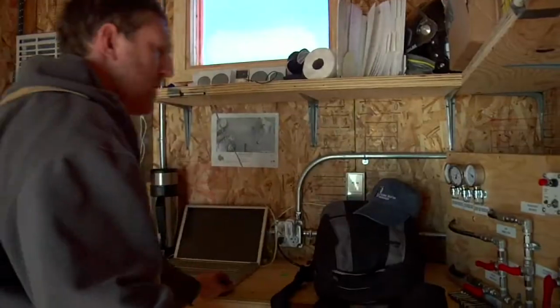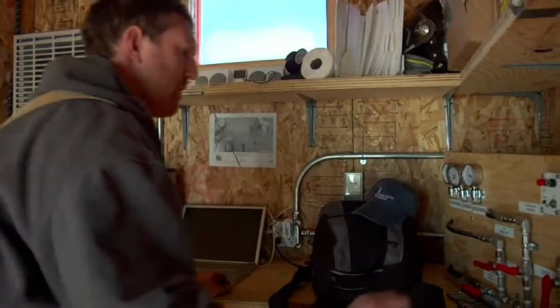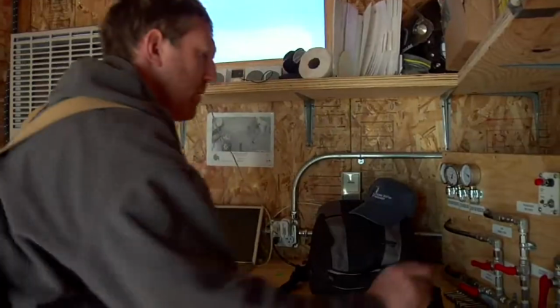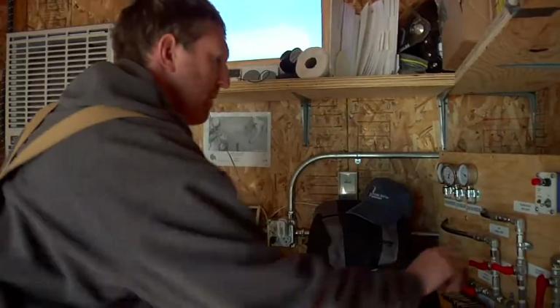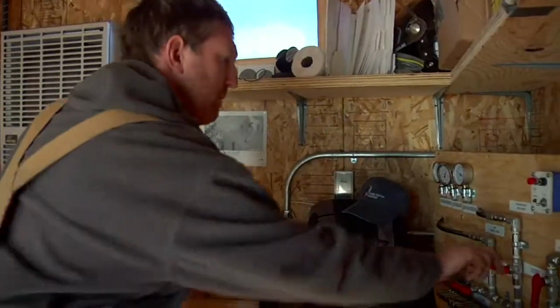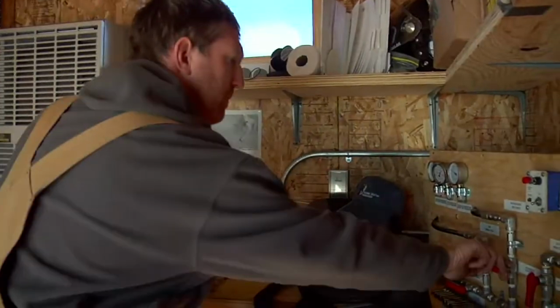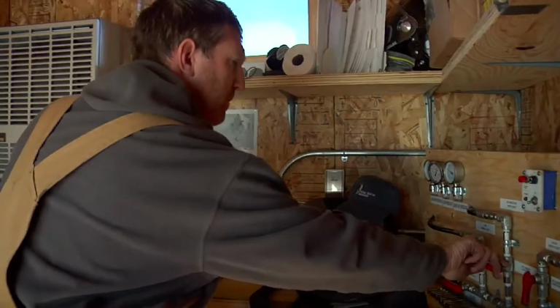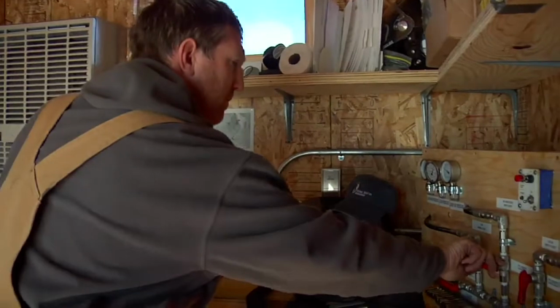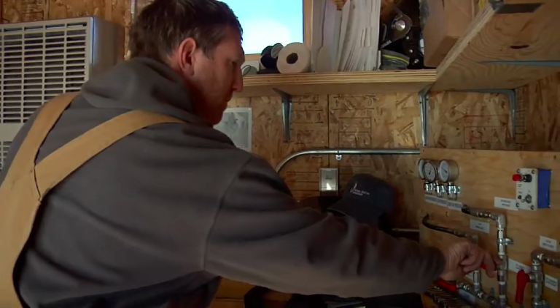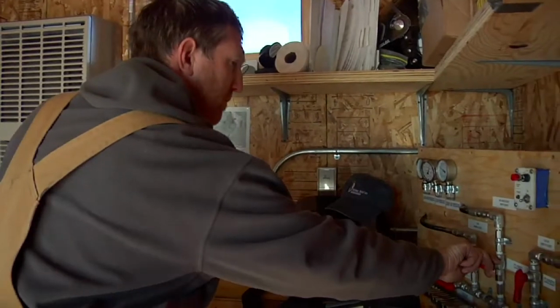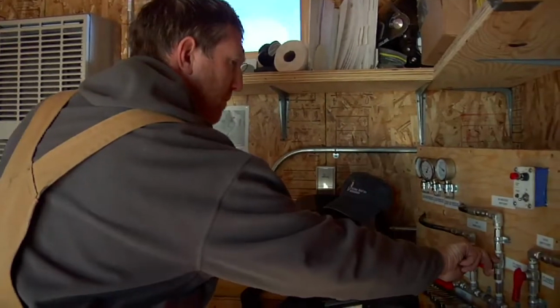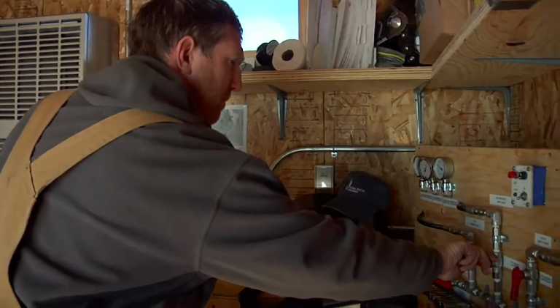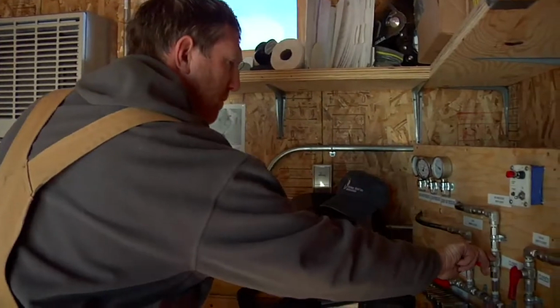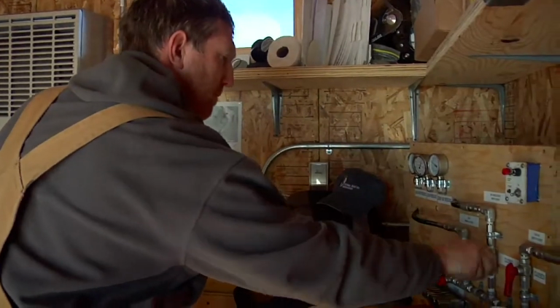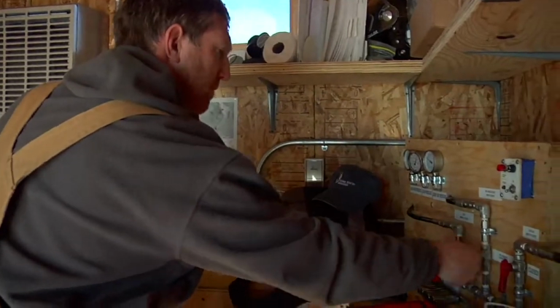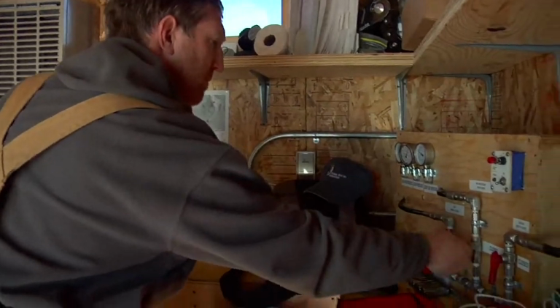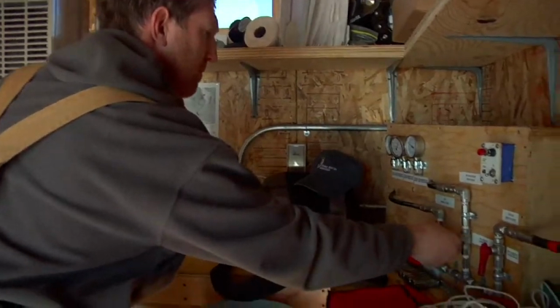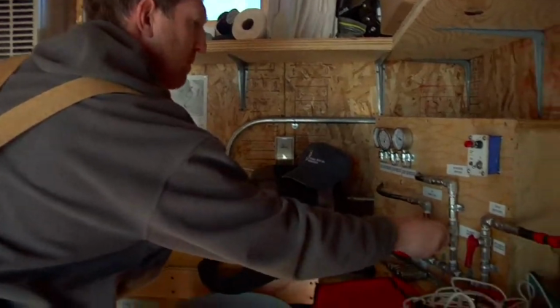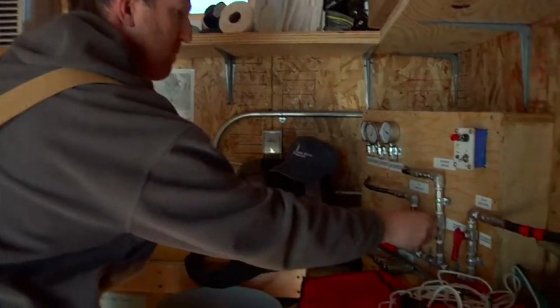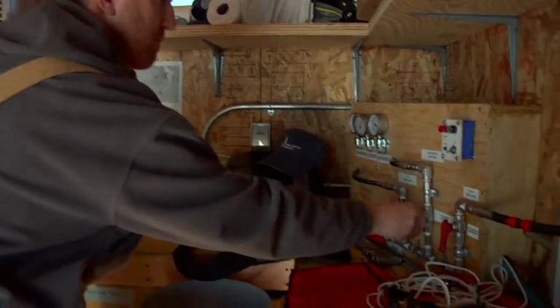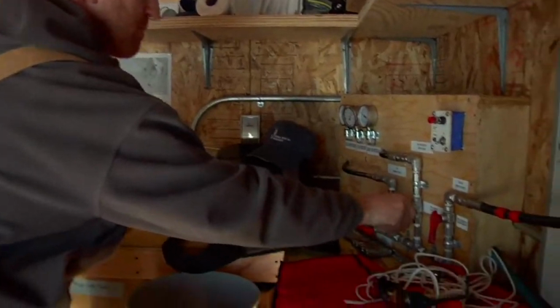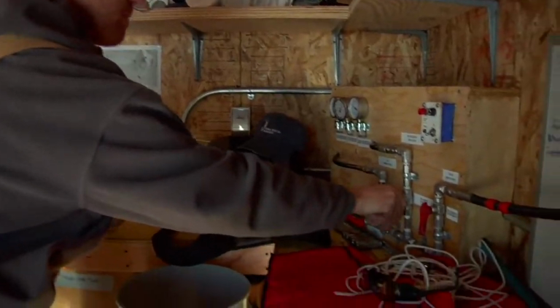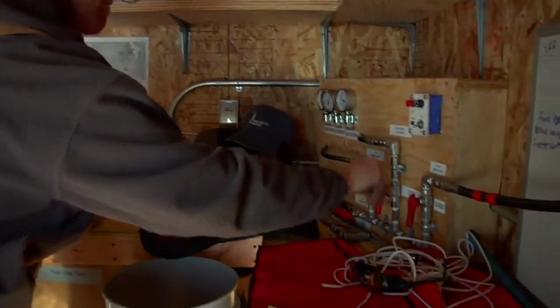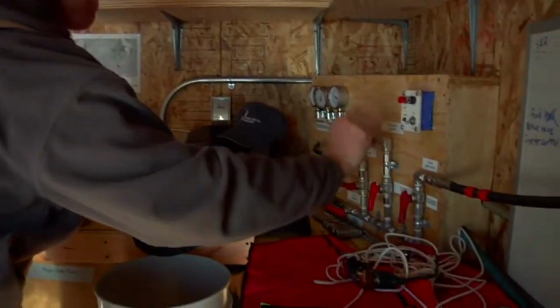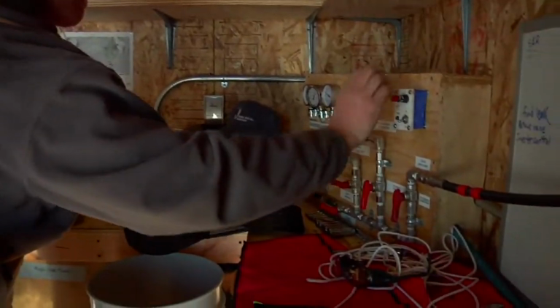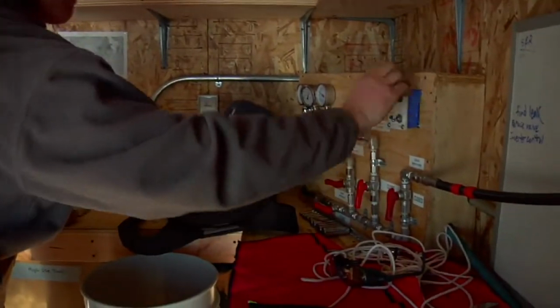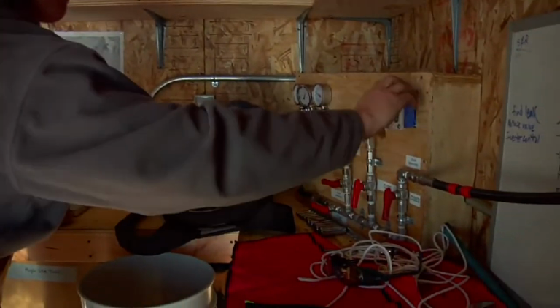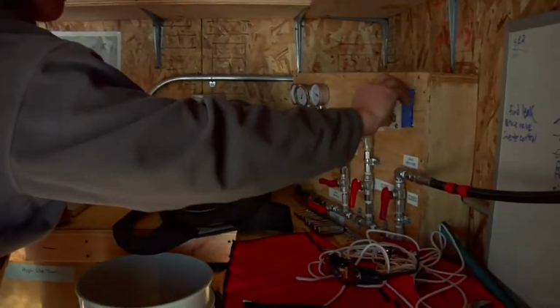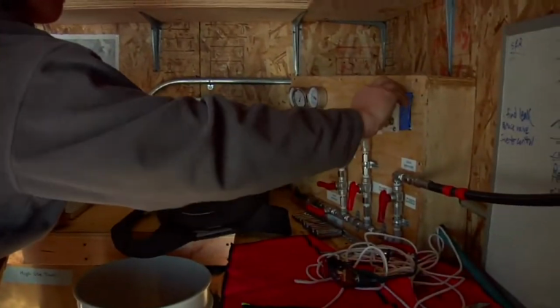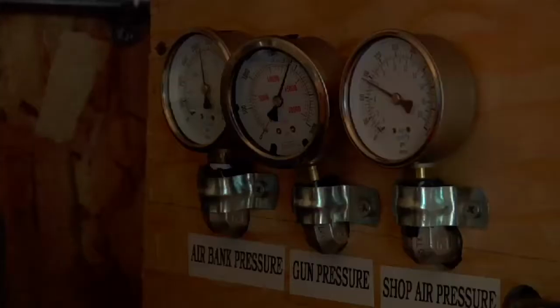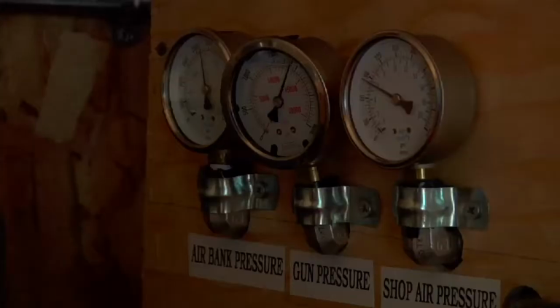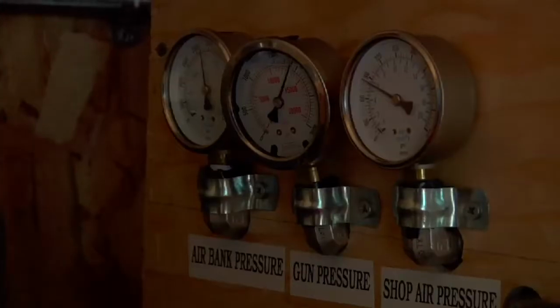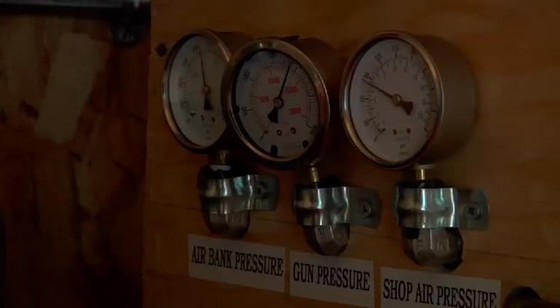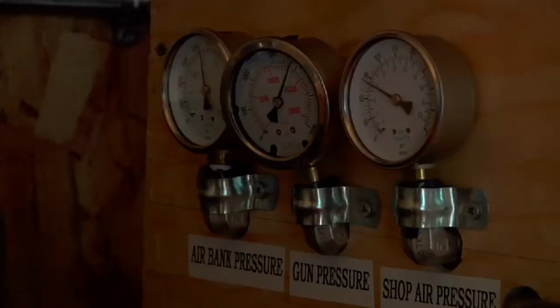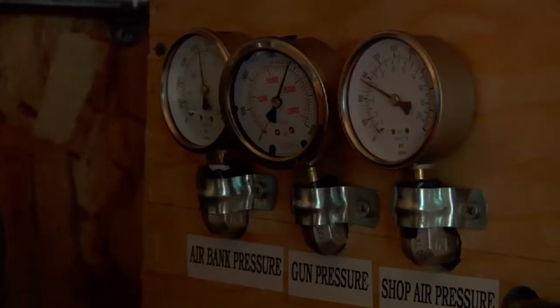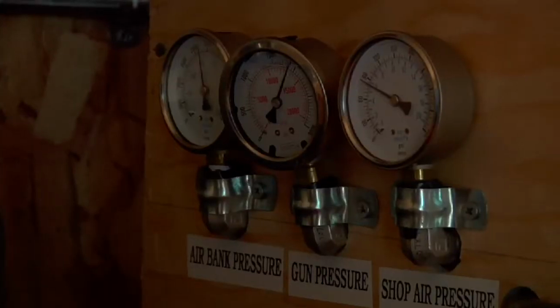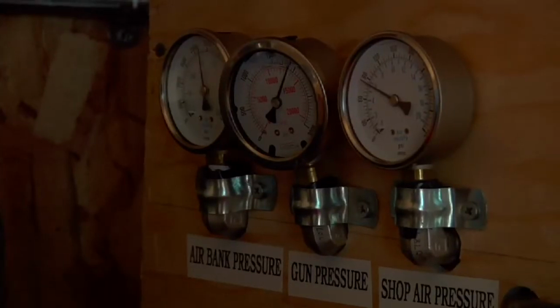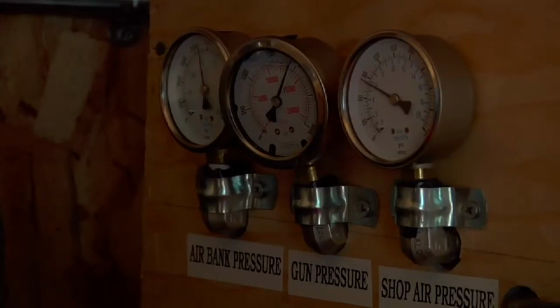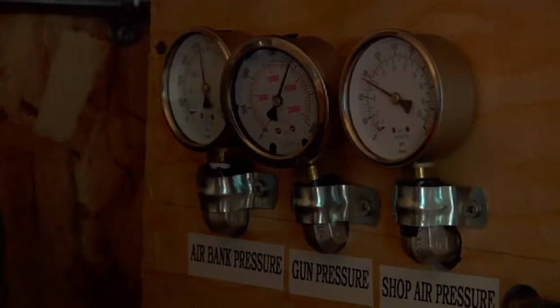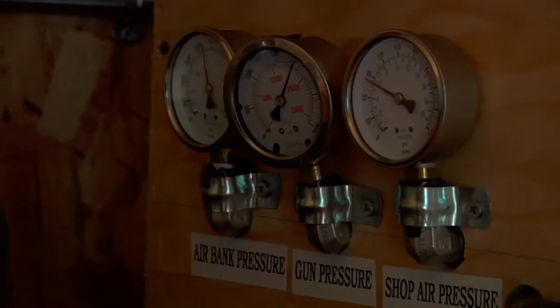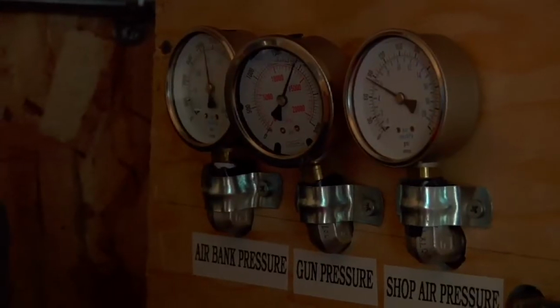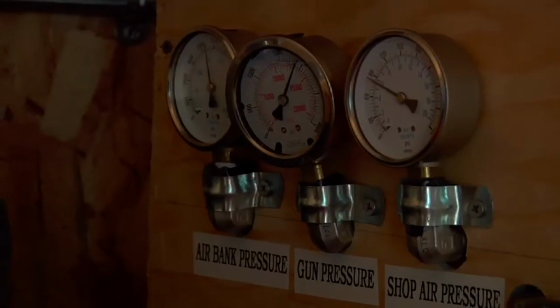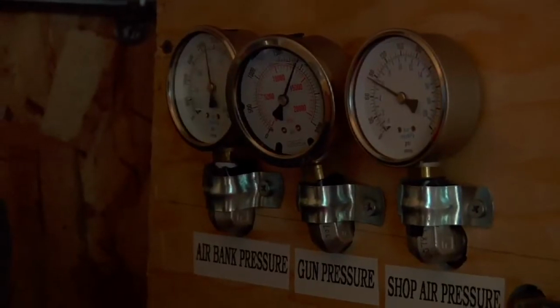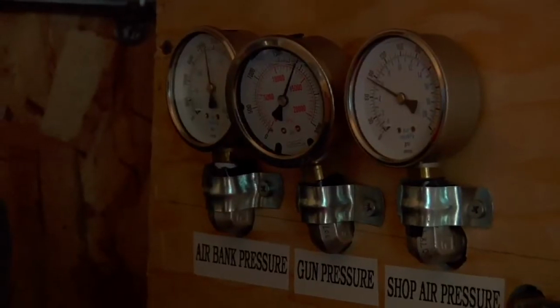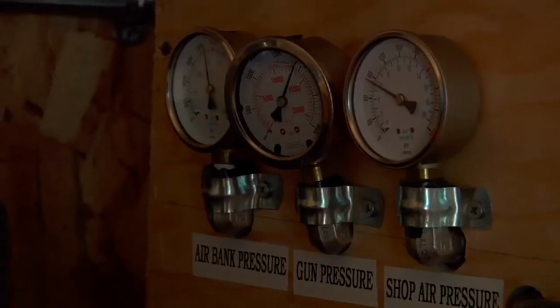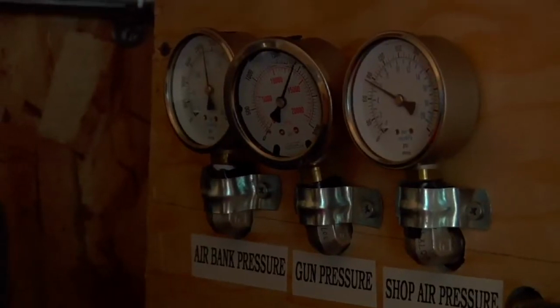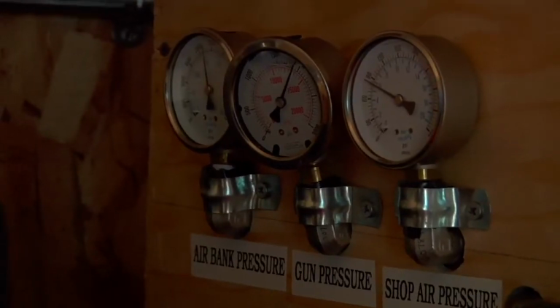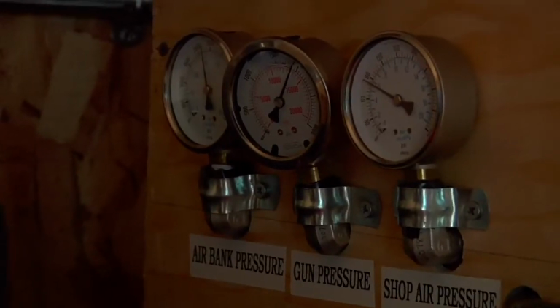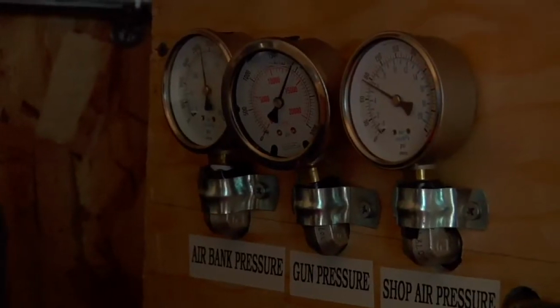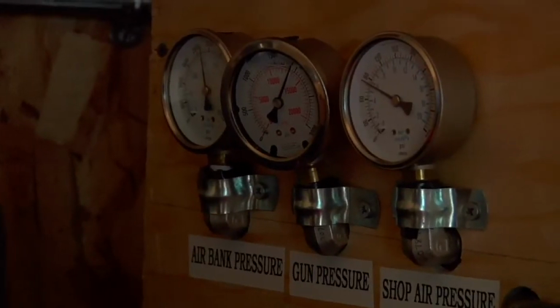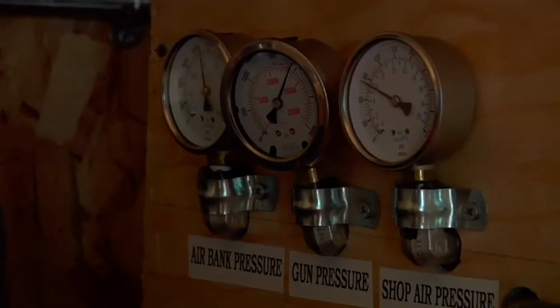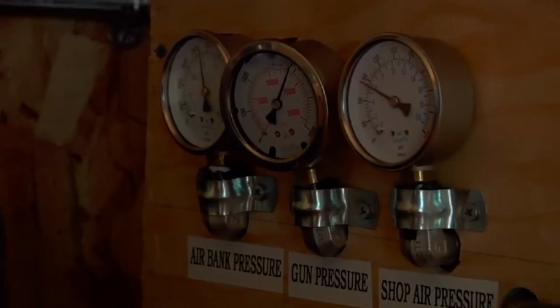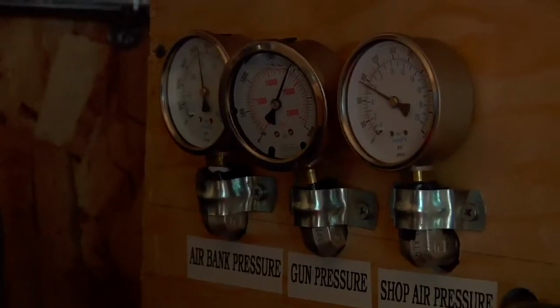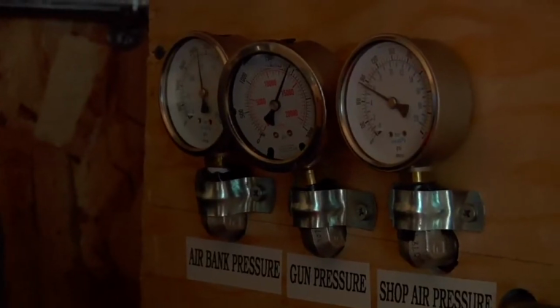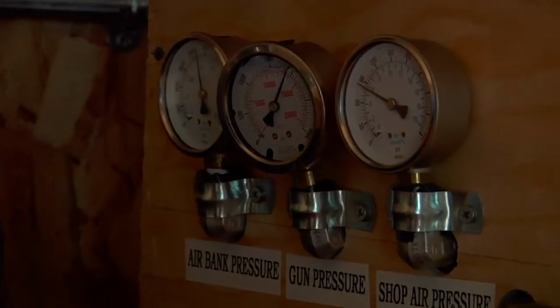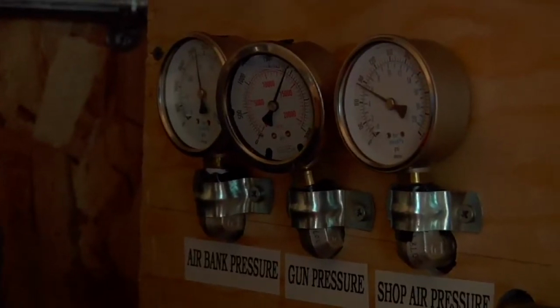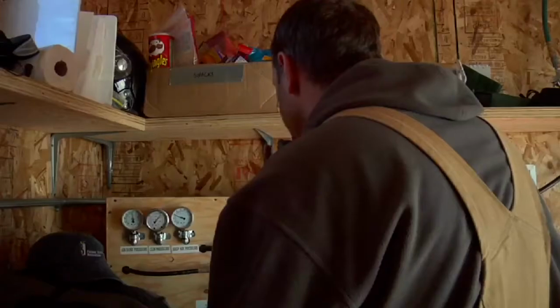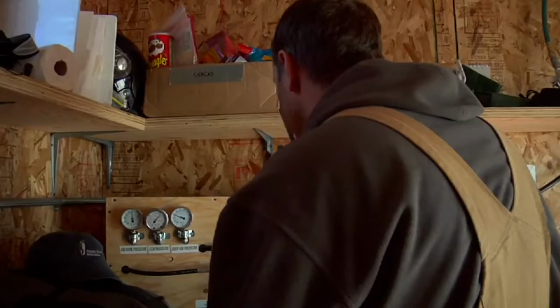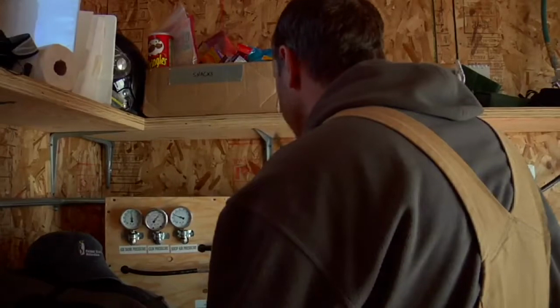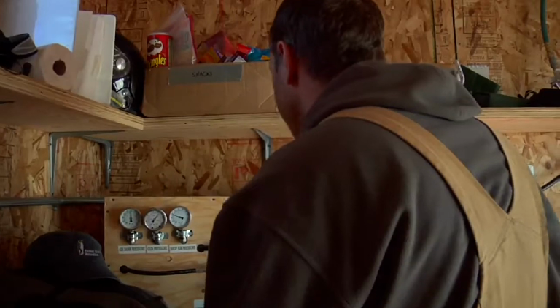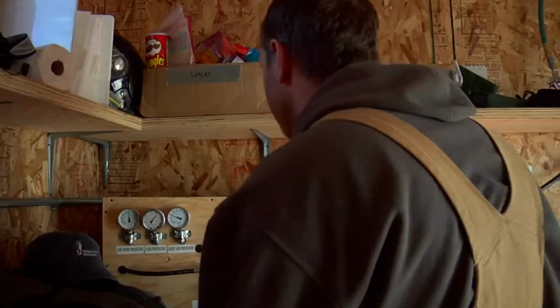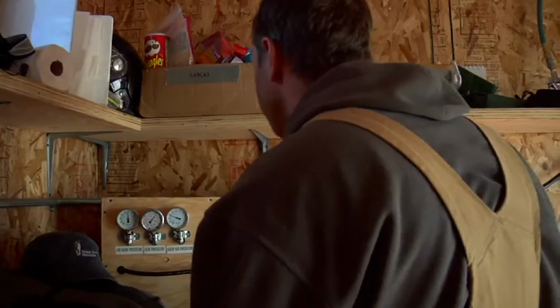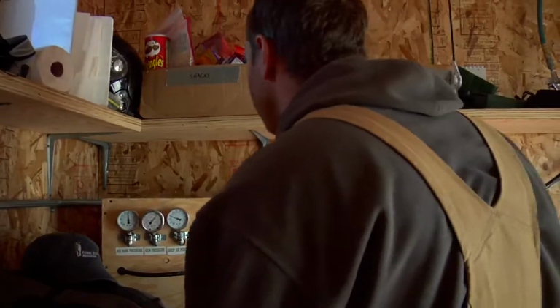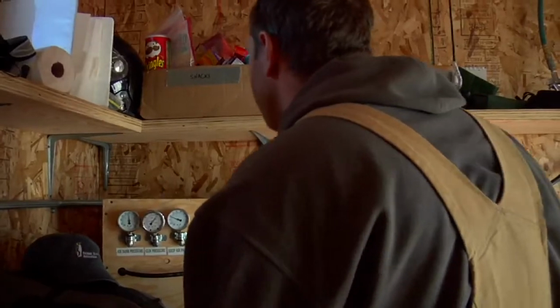Next door, Stian is watching the air to make sure we get up to pressure and then he gives me the go-ahead and I fire the gun.